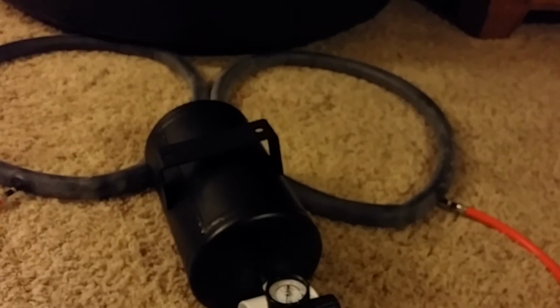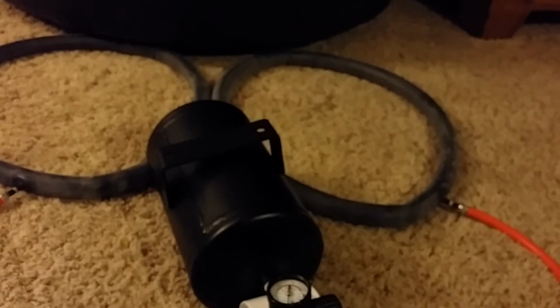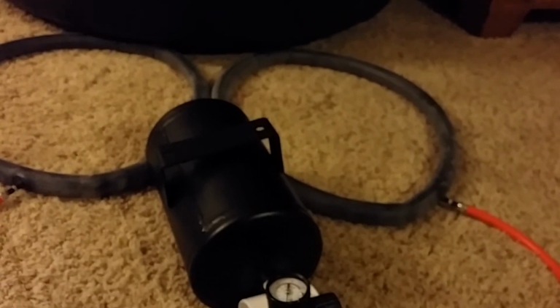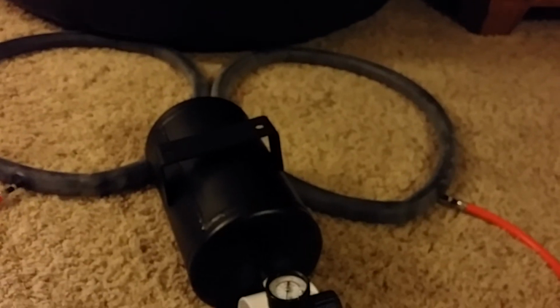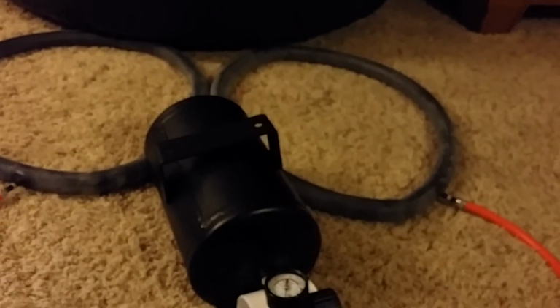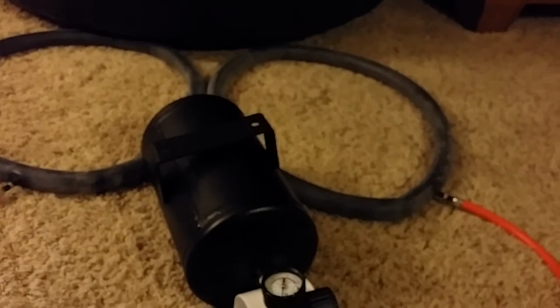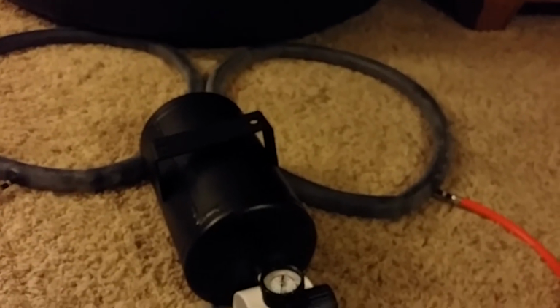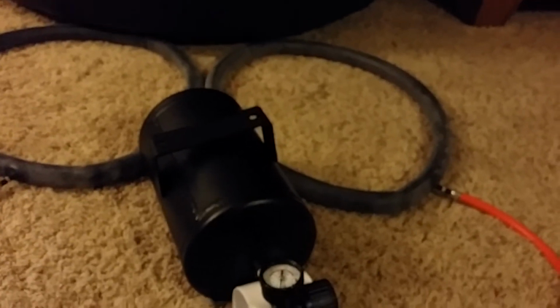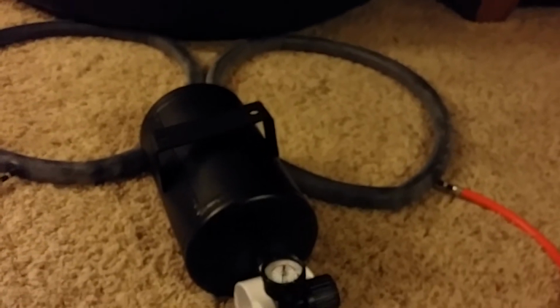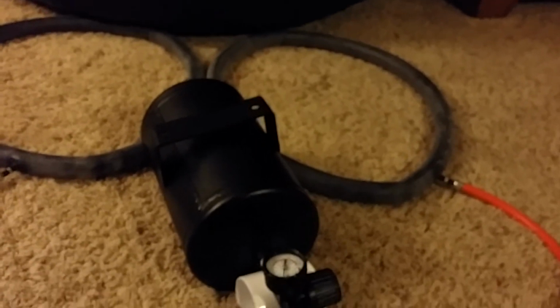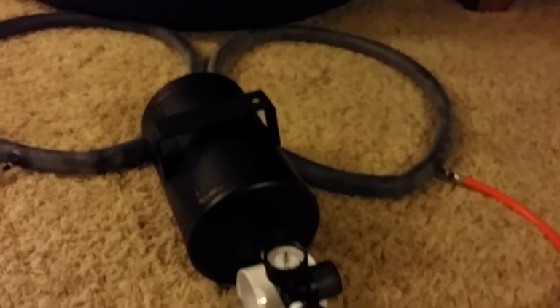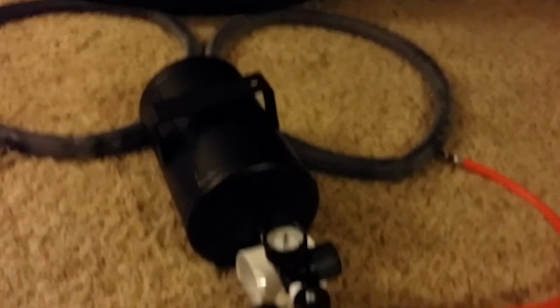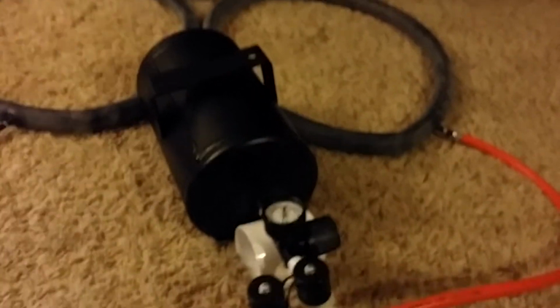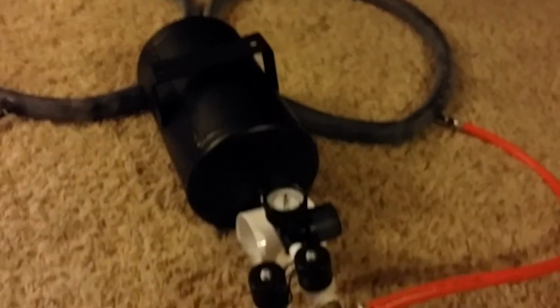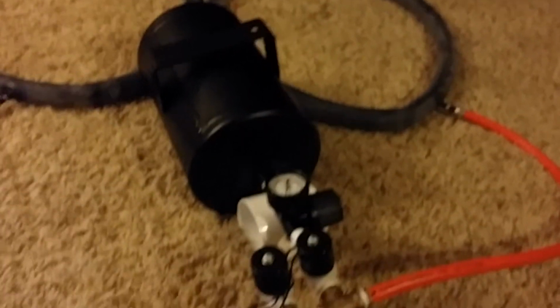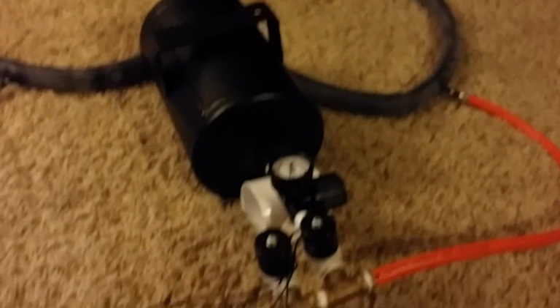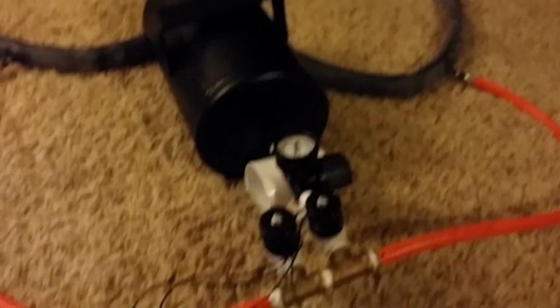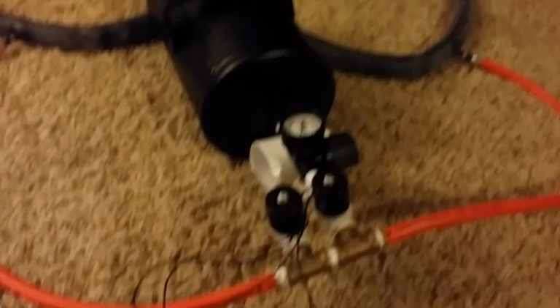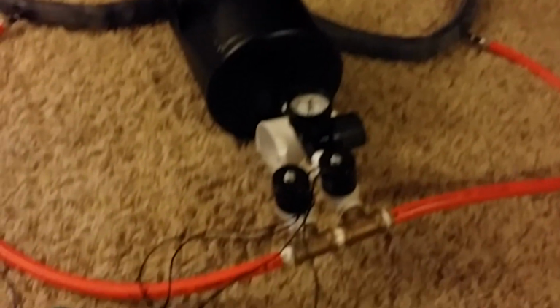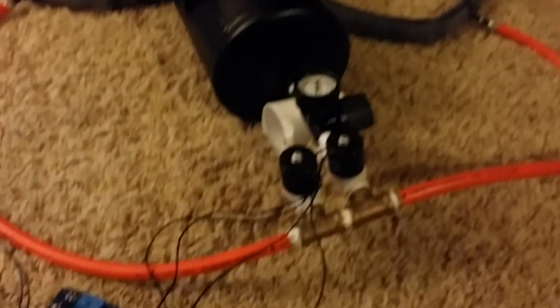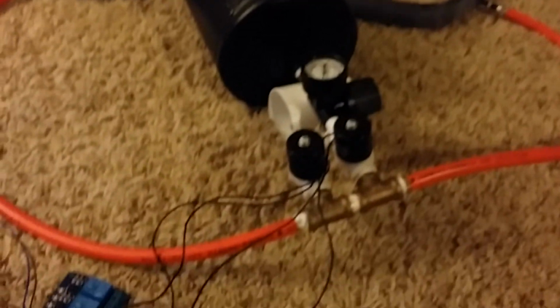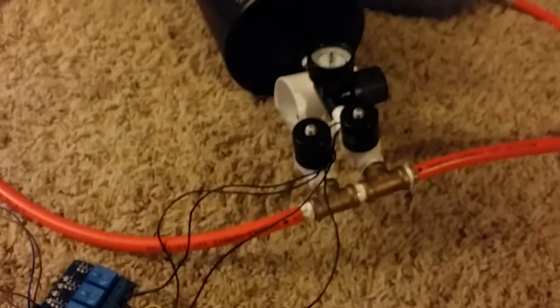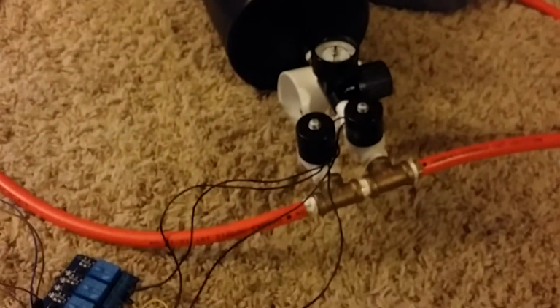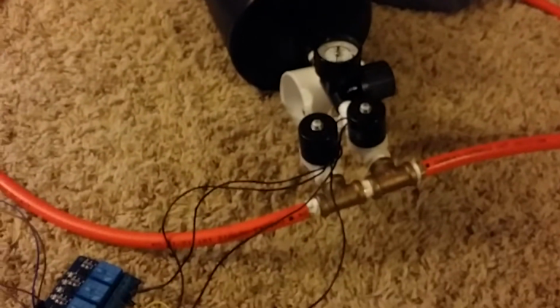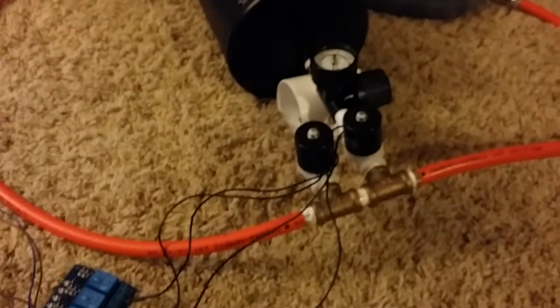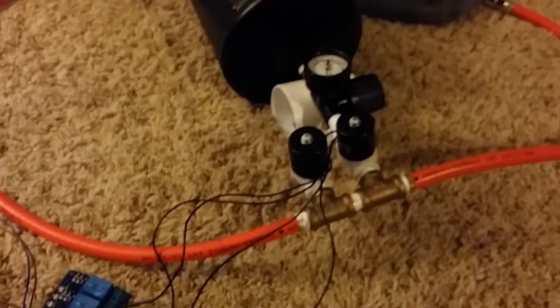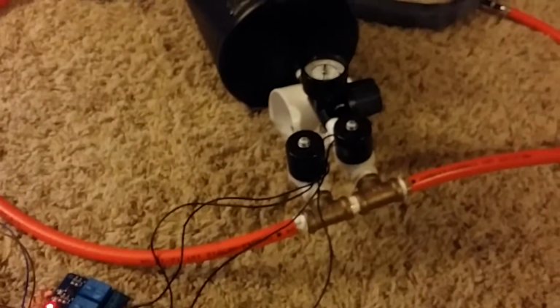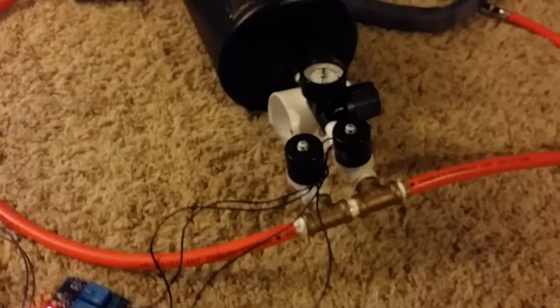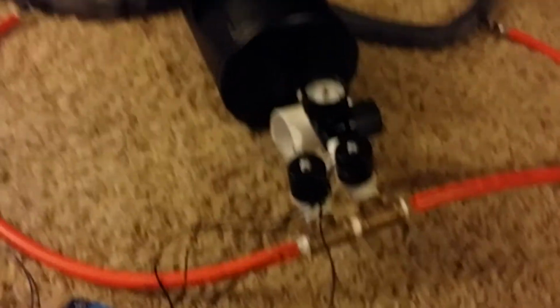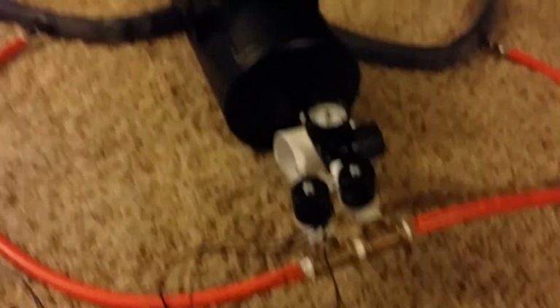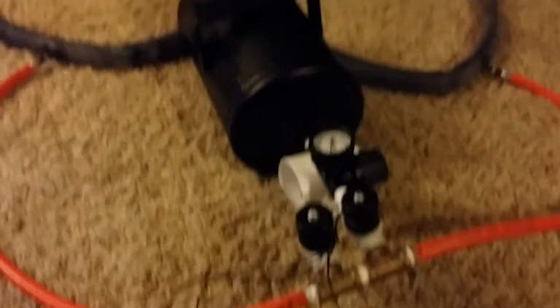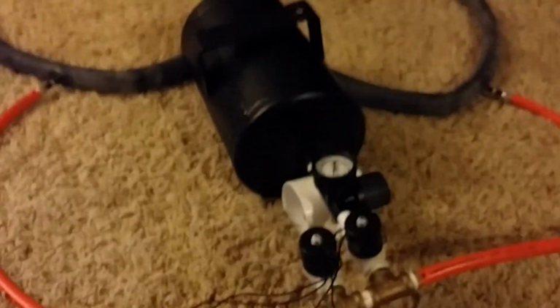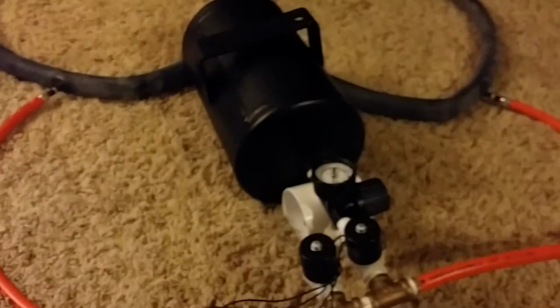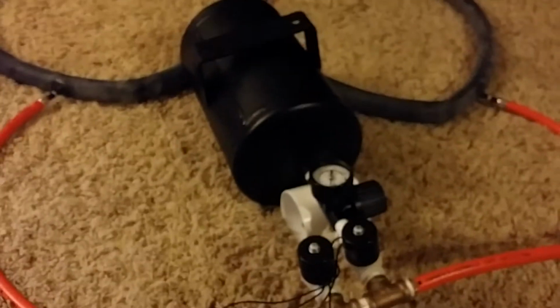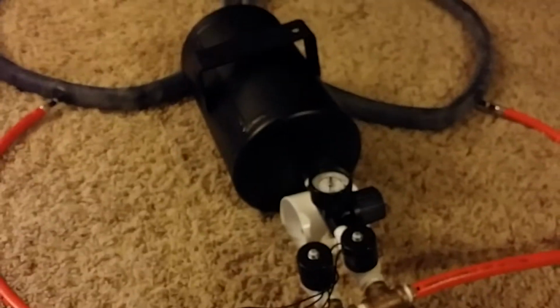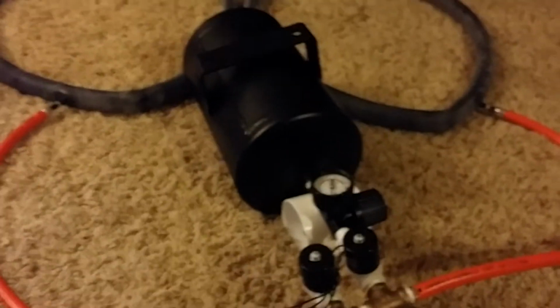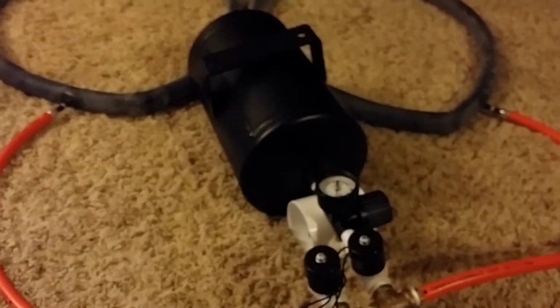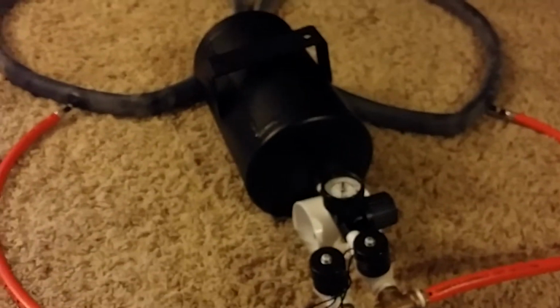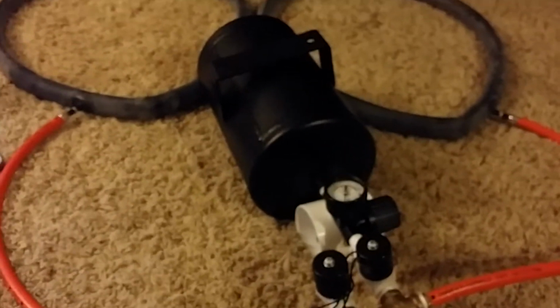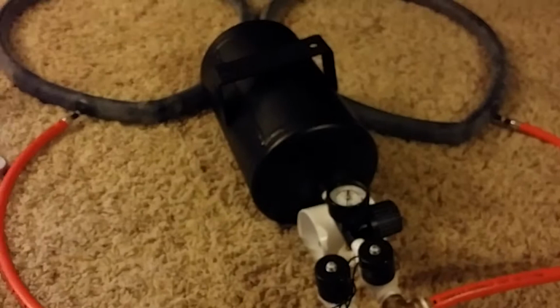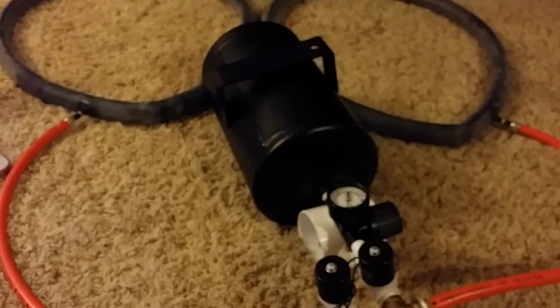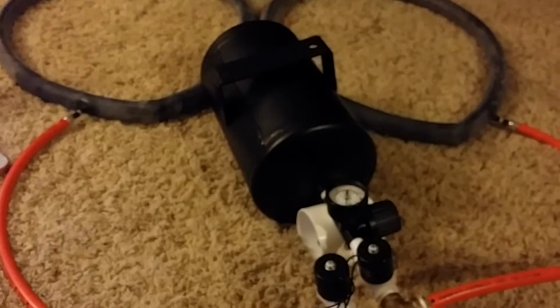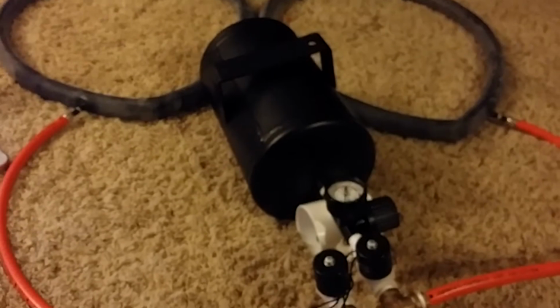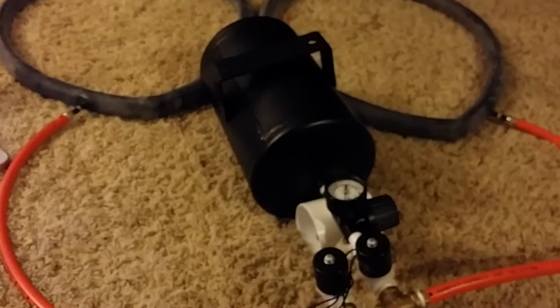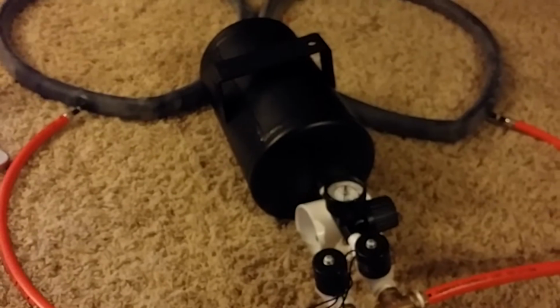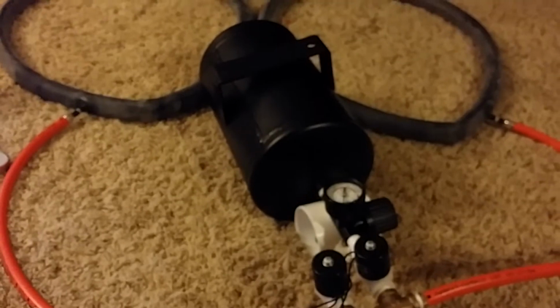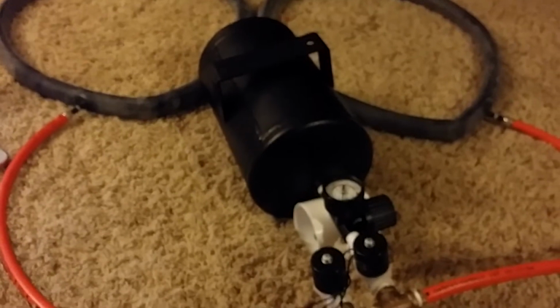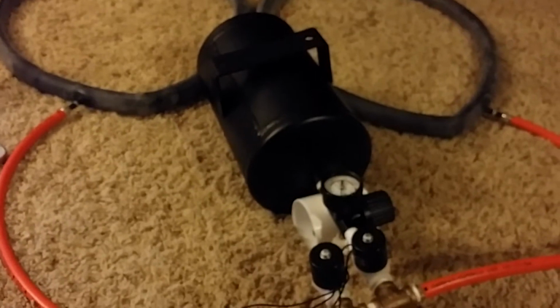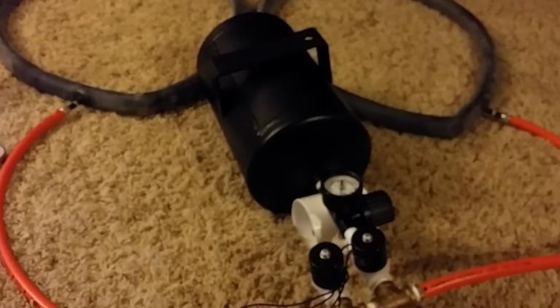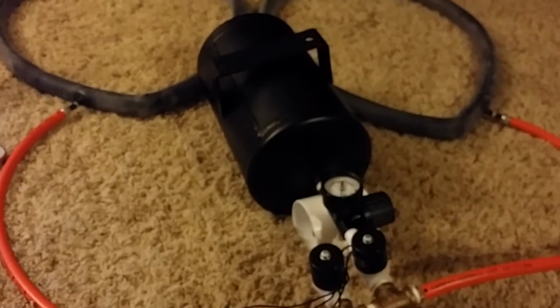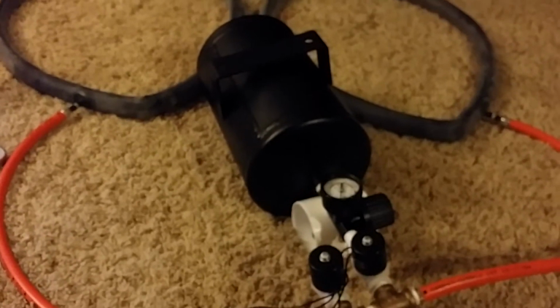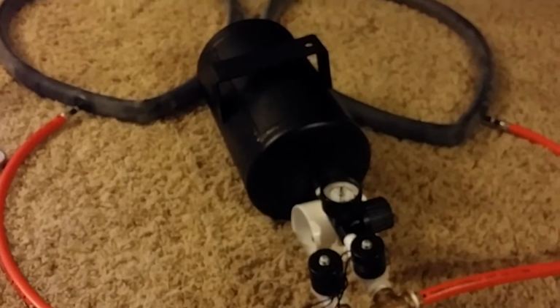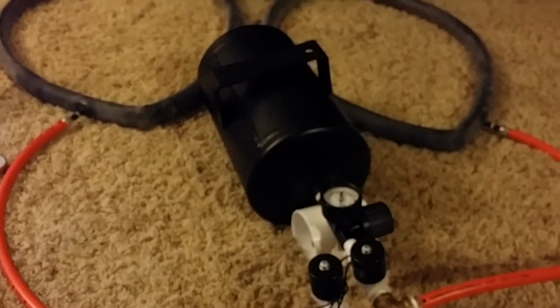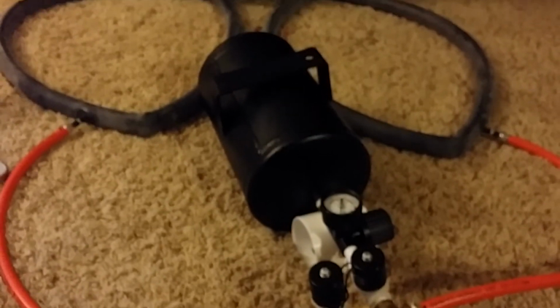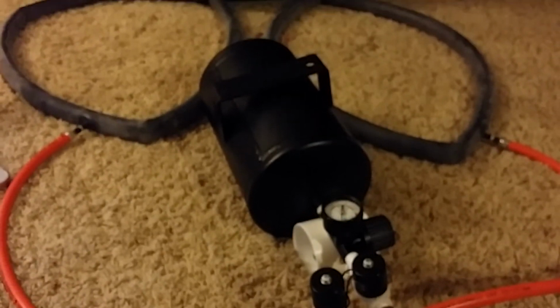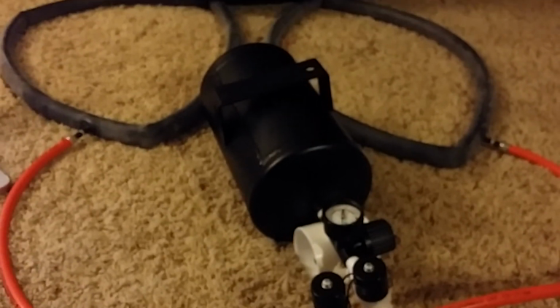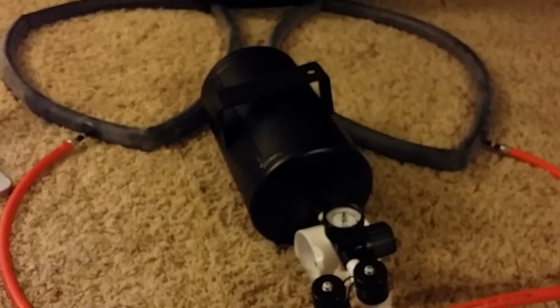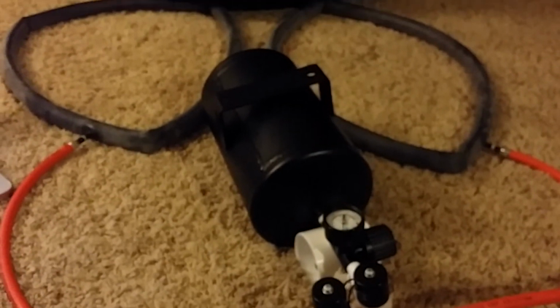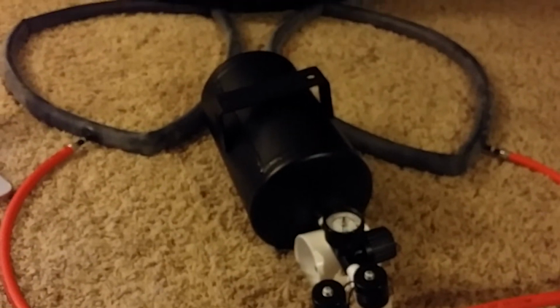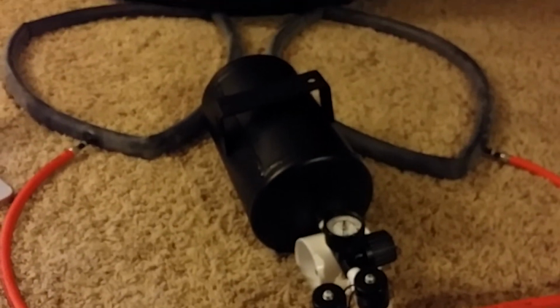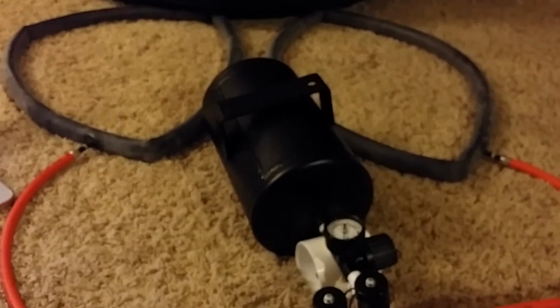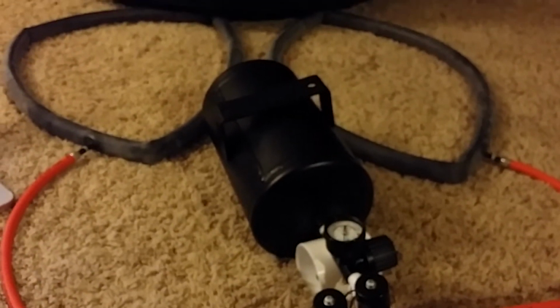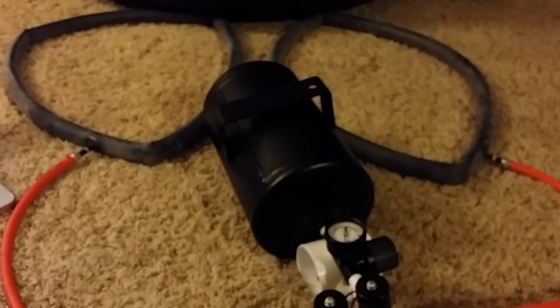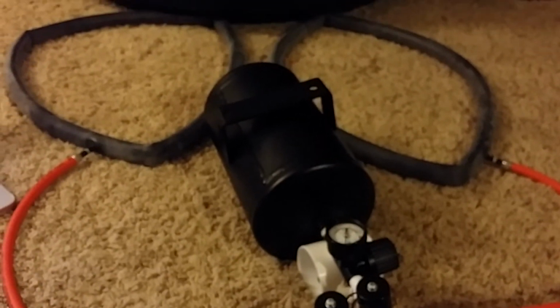You can hear it leaking out. Hitting select releases the air.